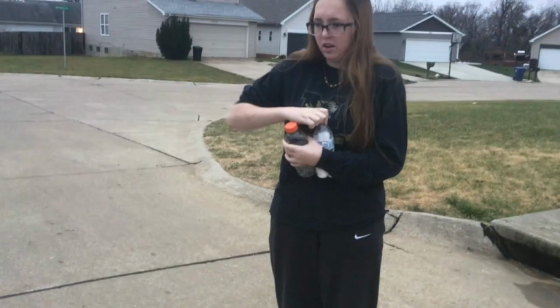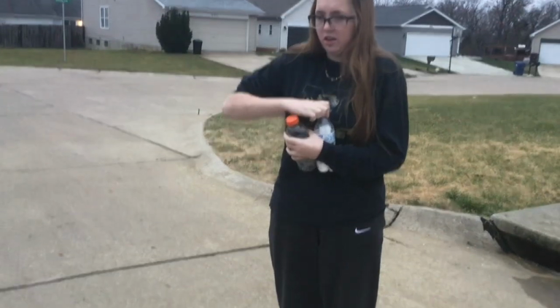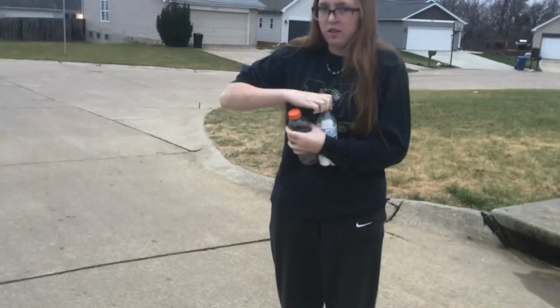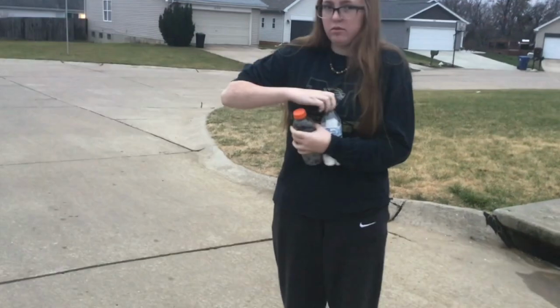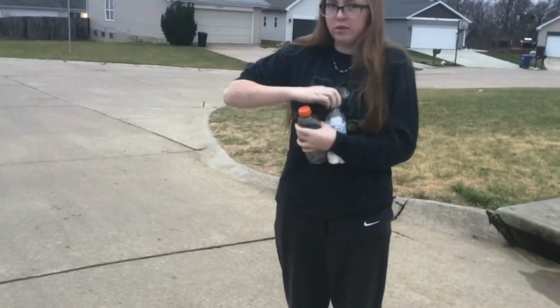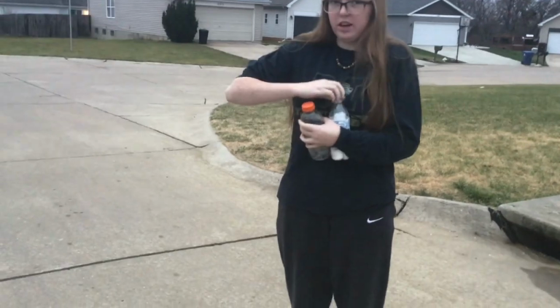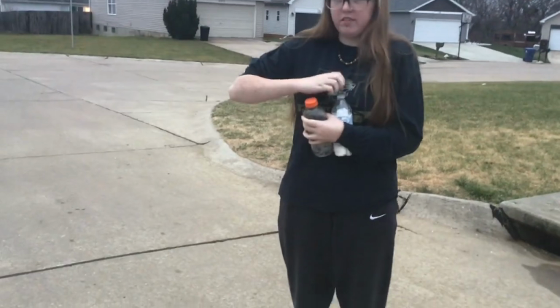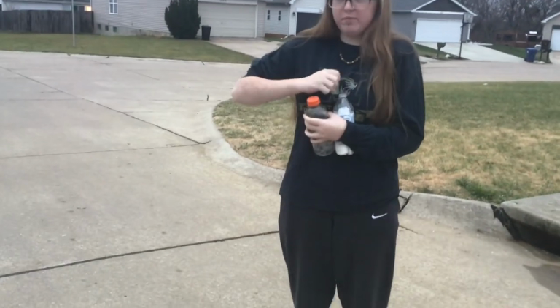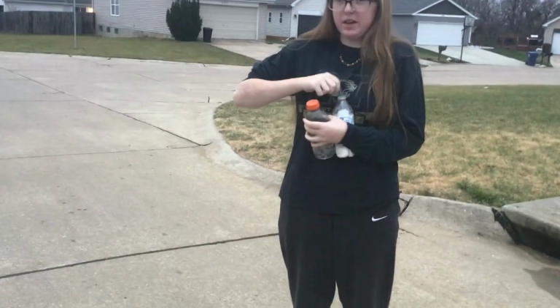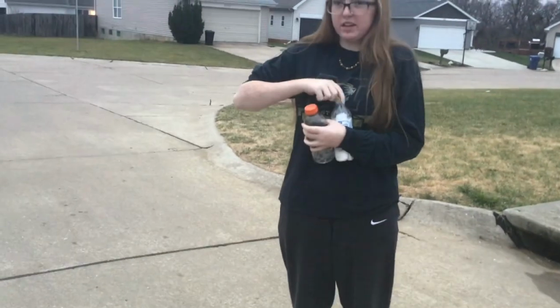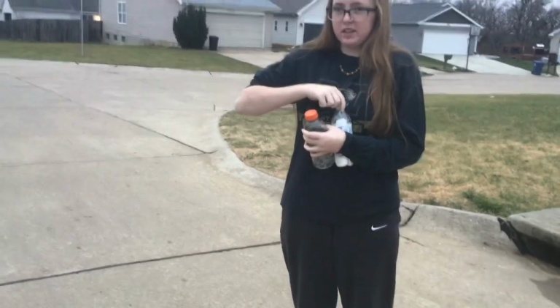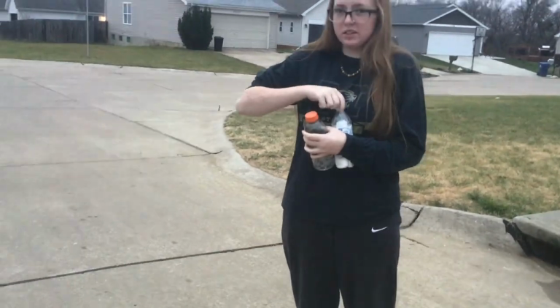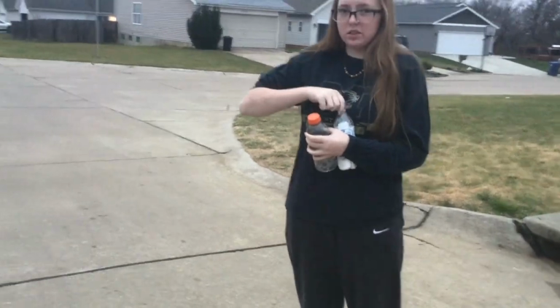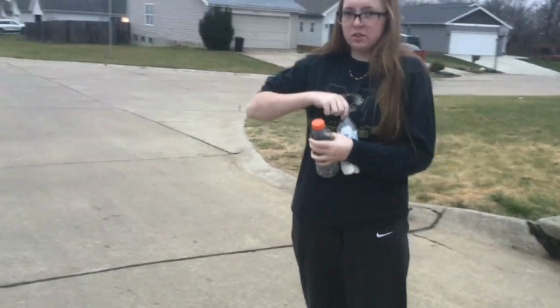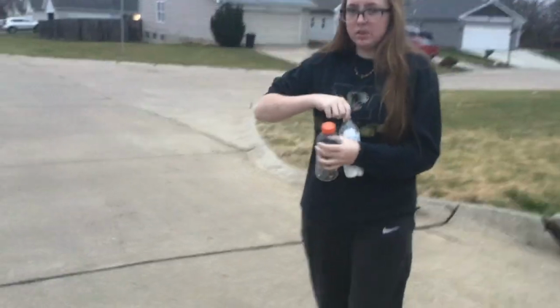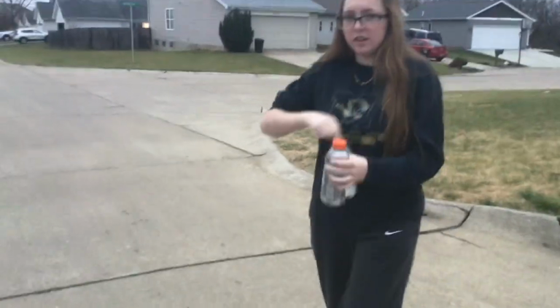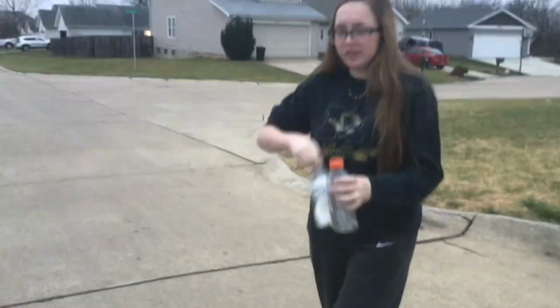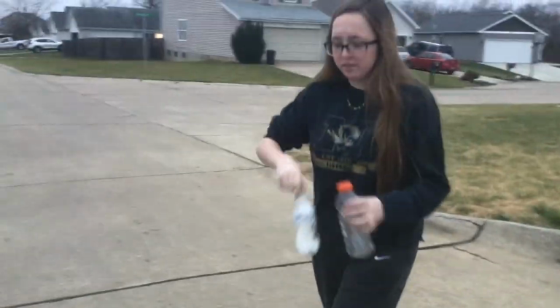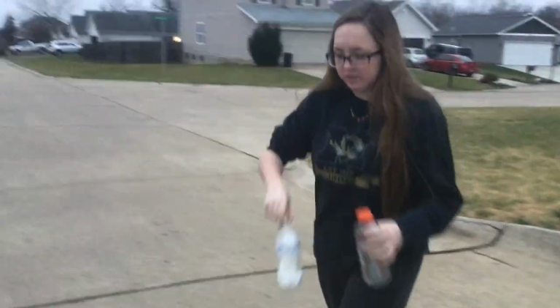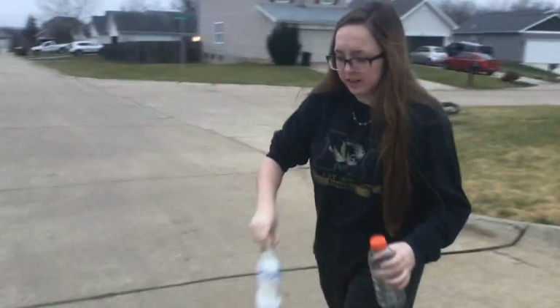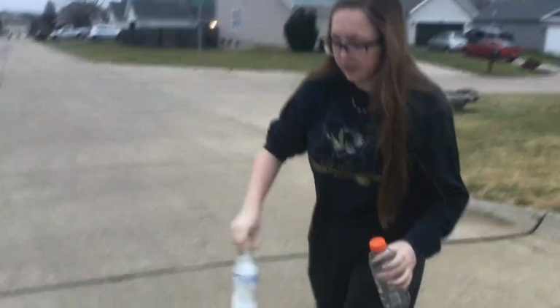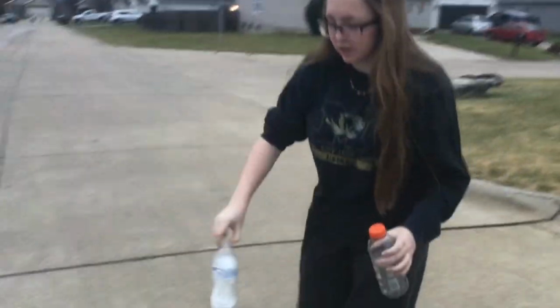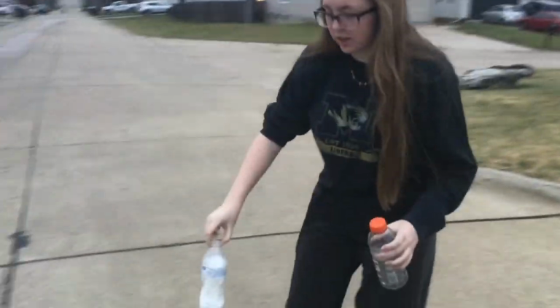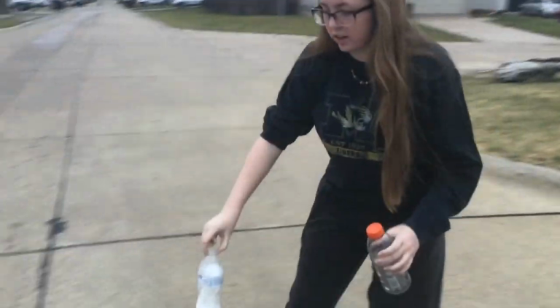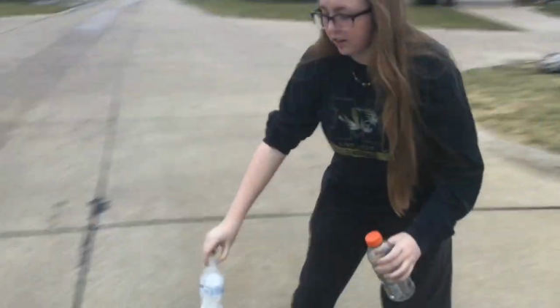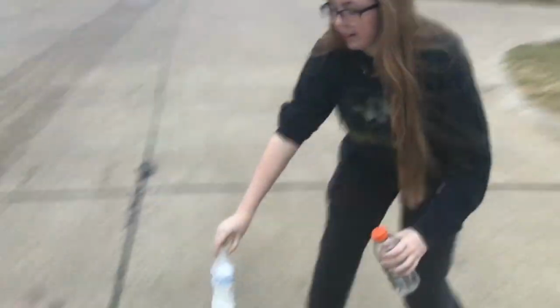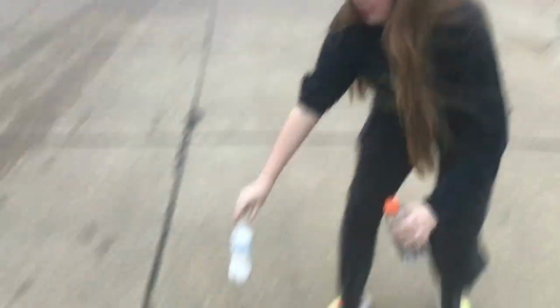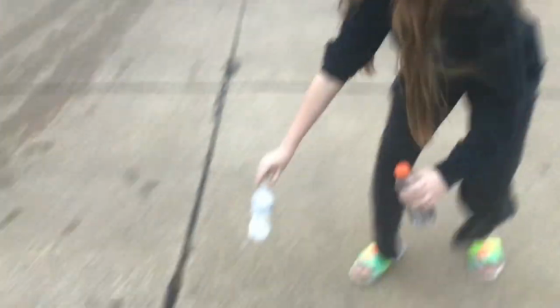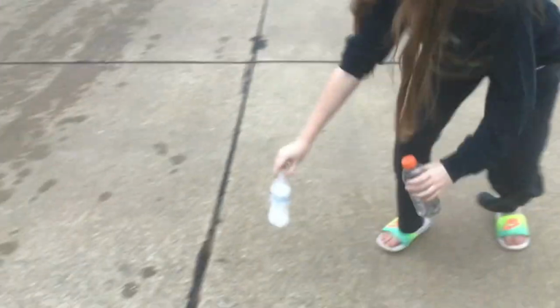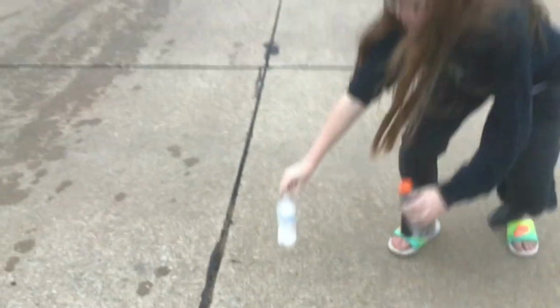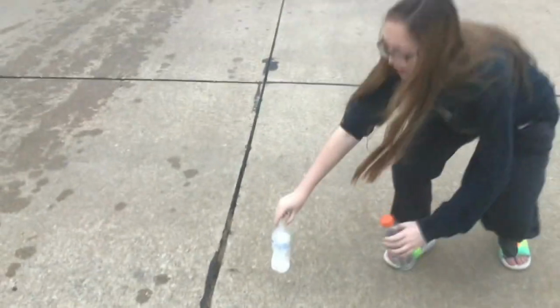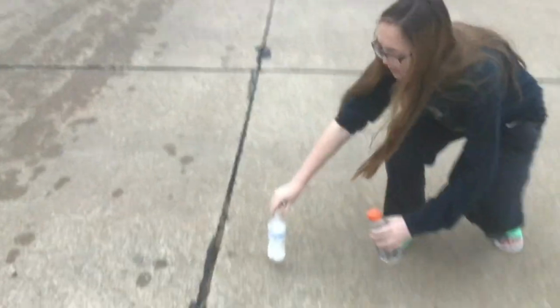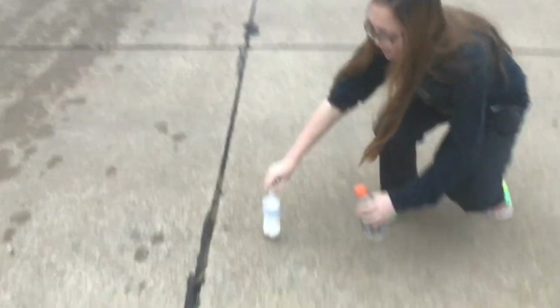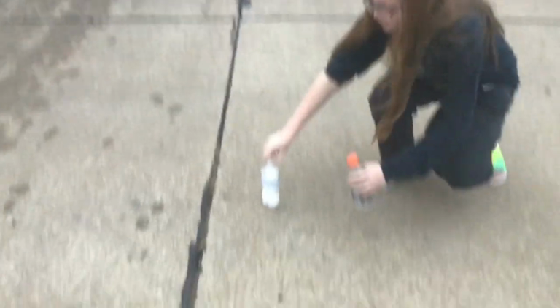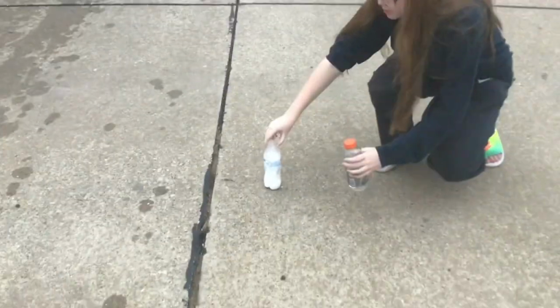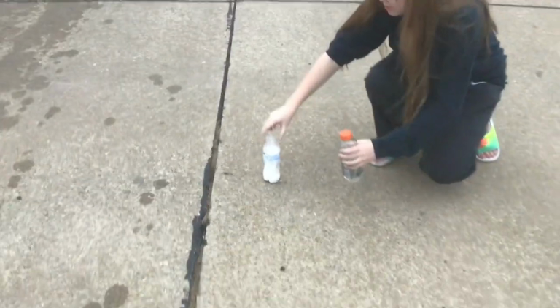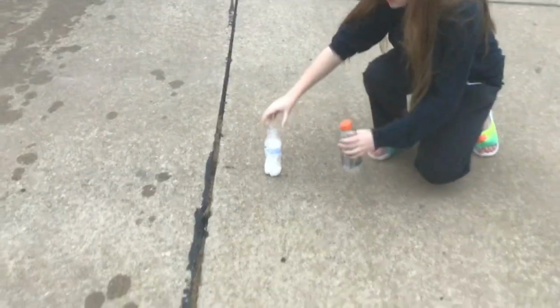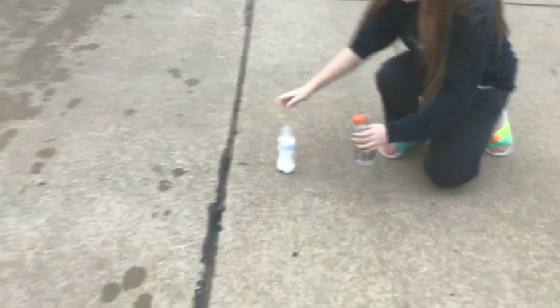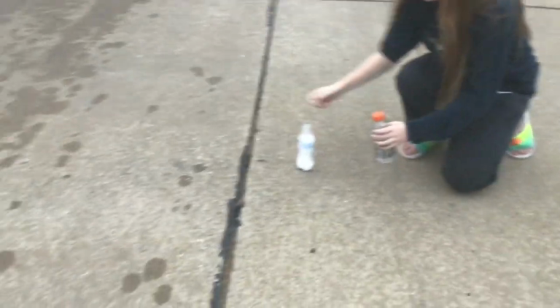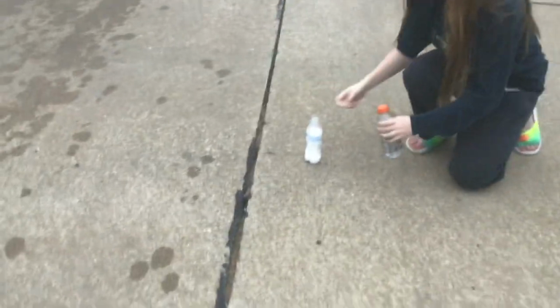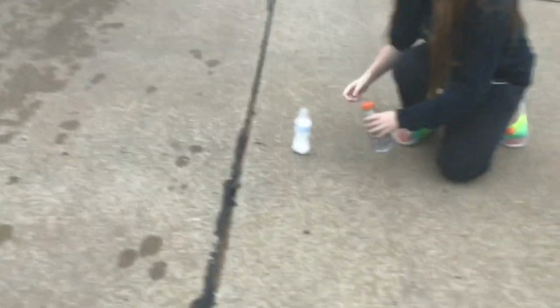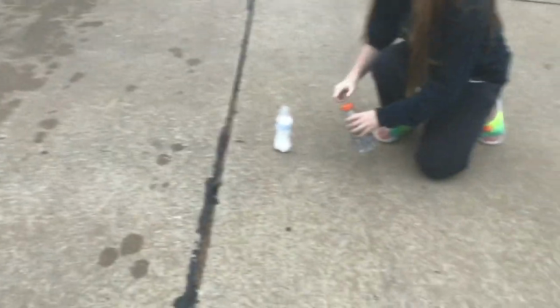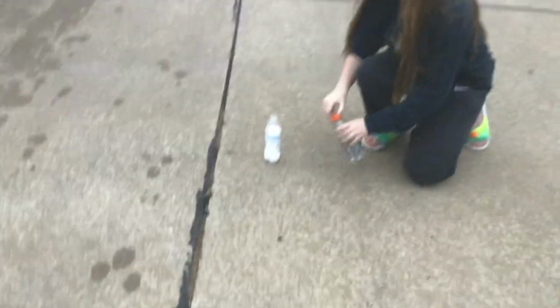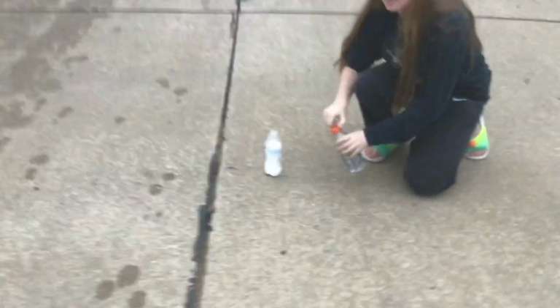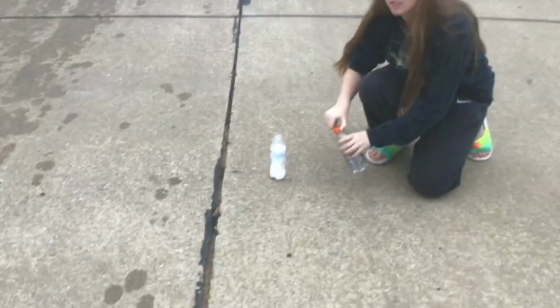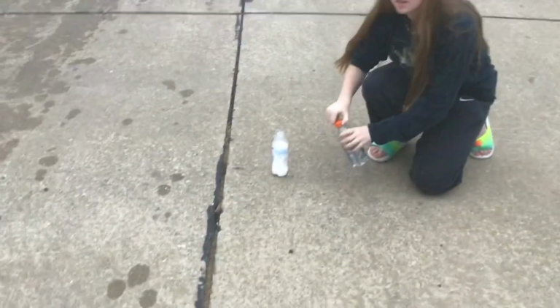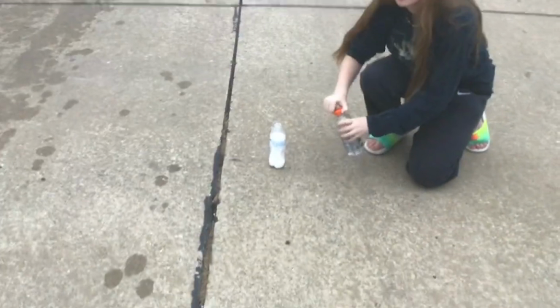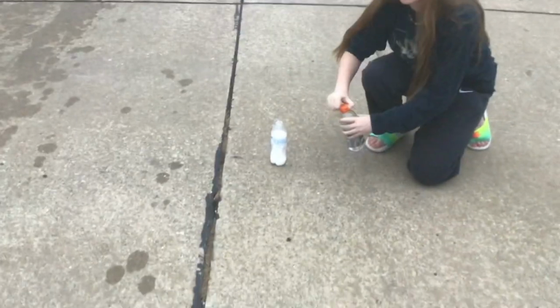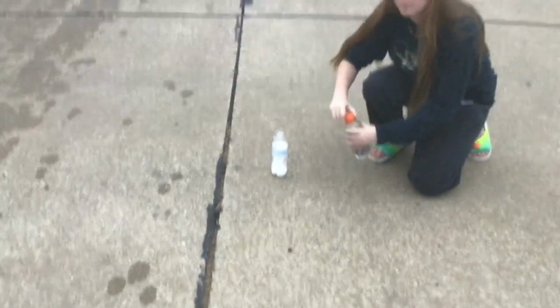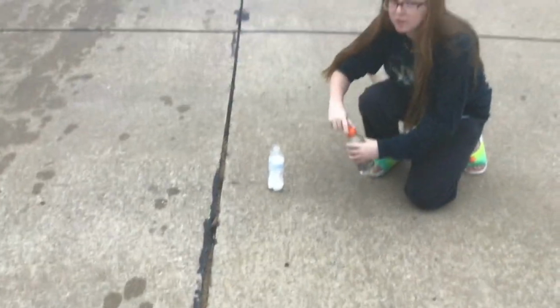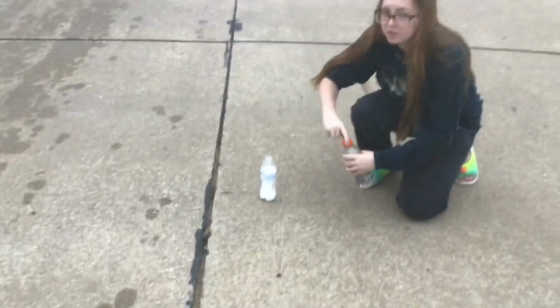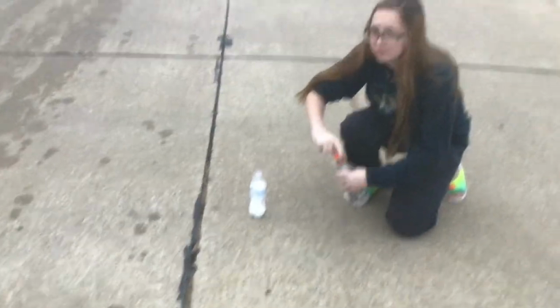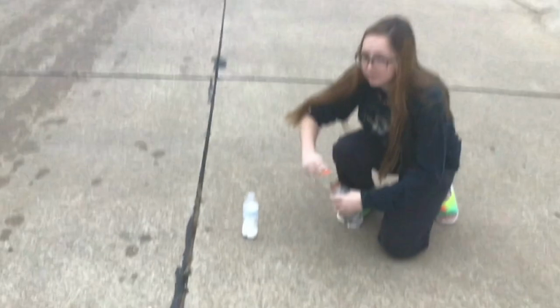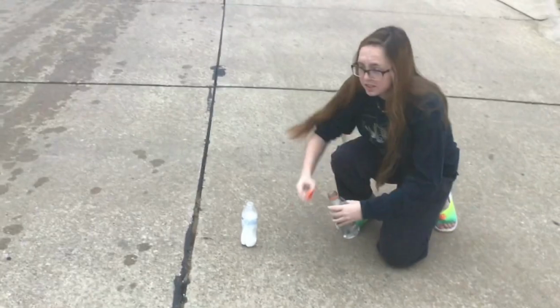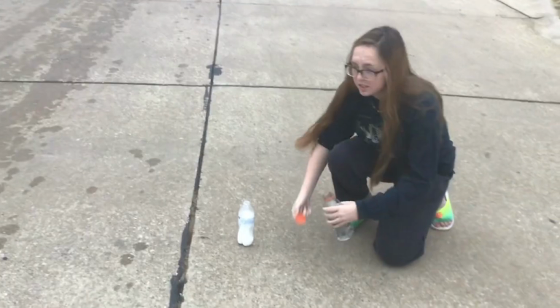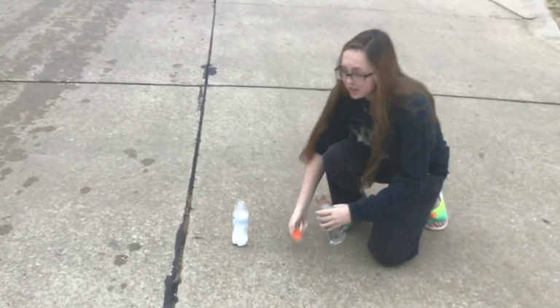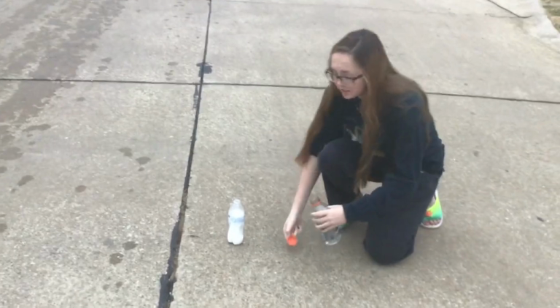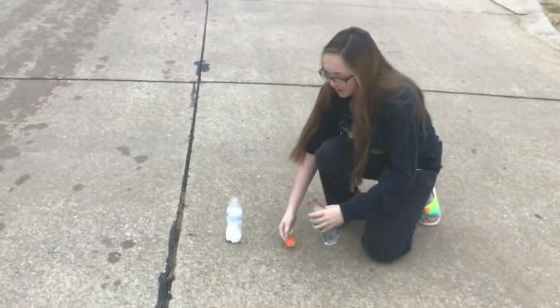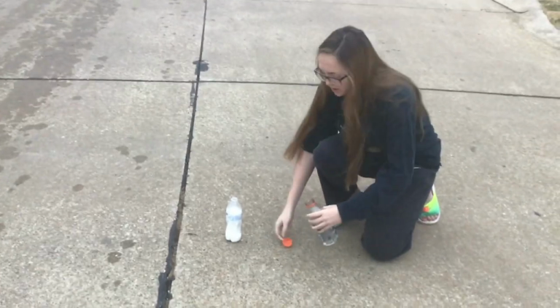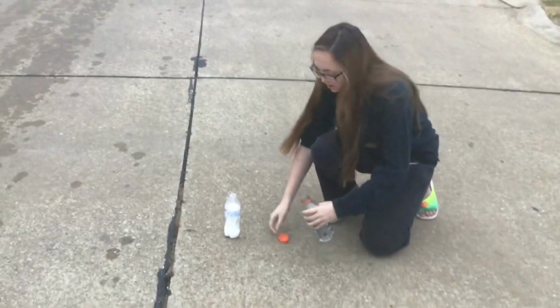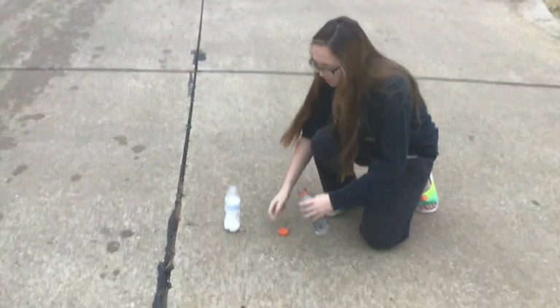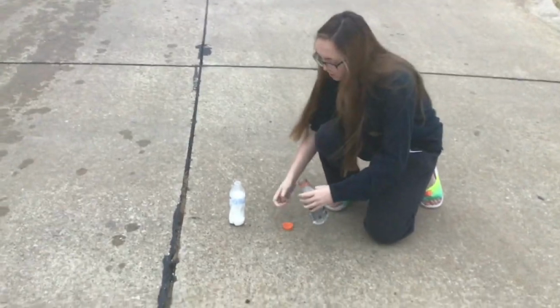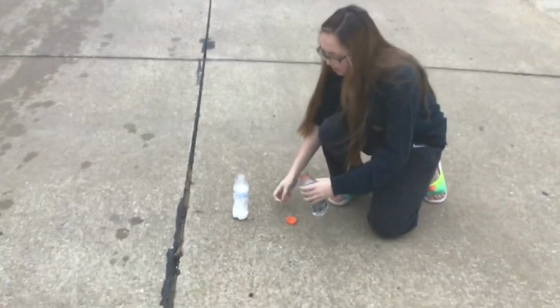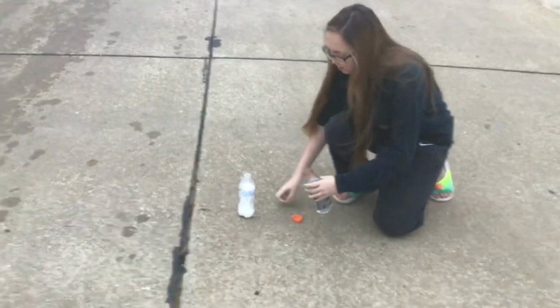We have baking soda and vinegar, and basically what it's going to do is make a bunch of fizz and it's going to explode.